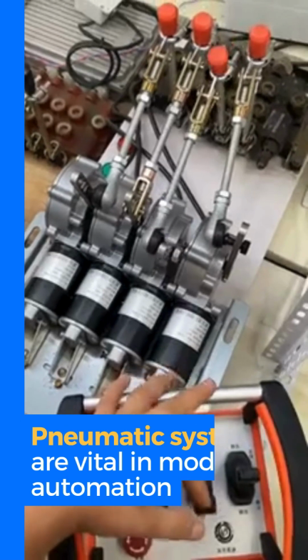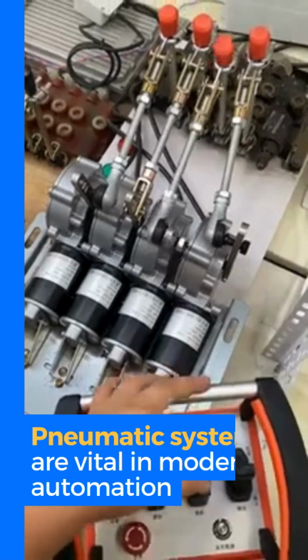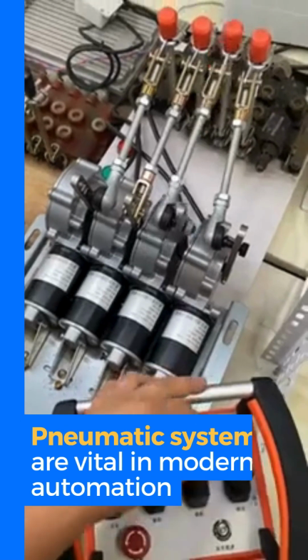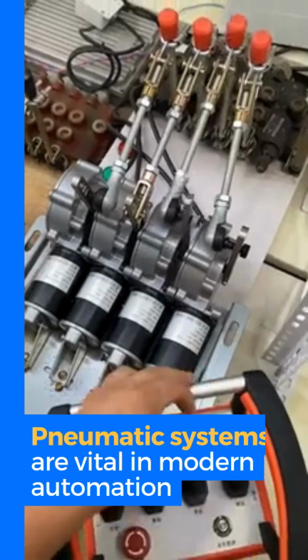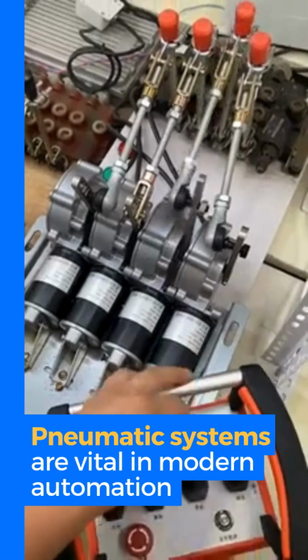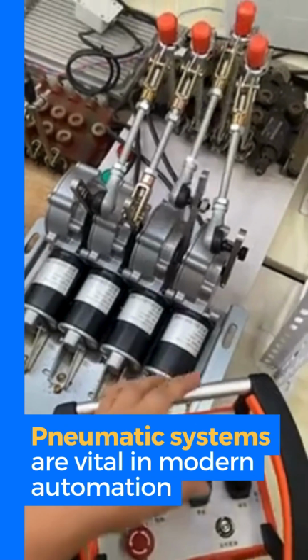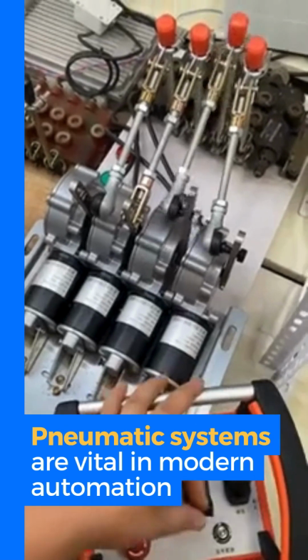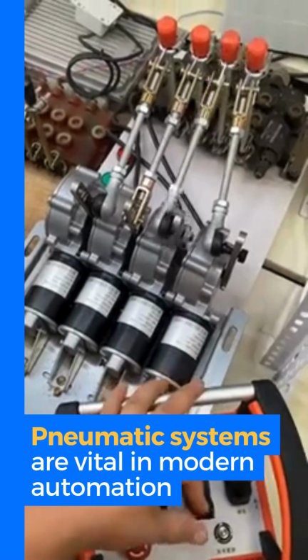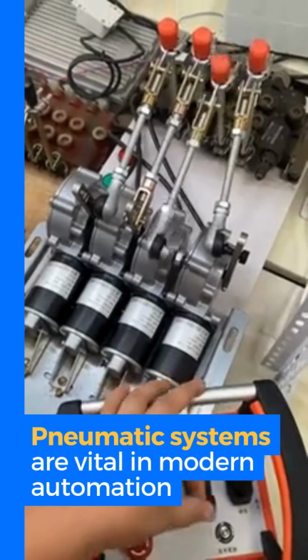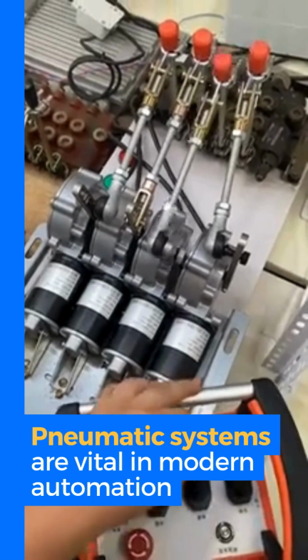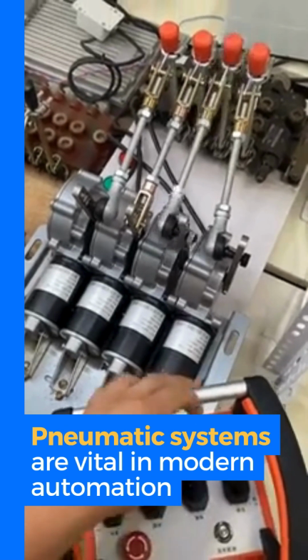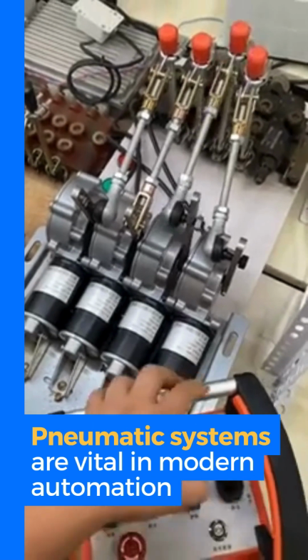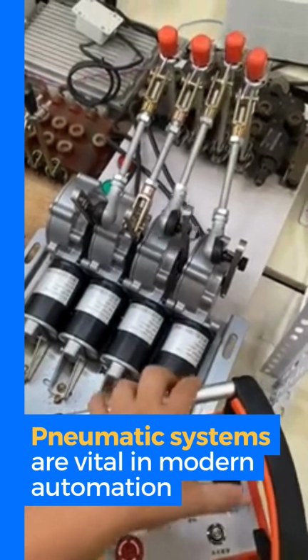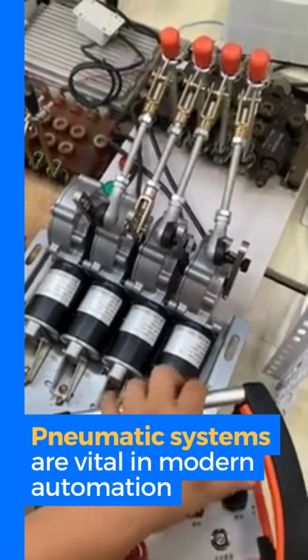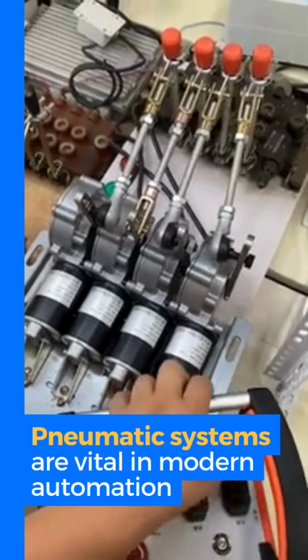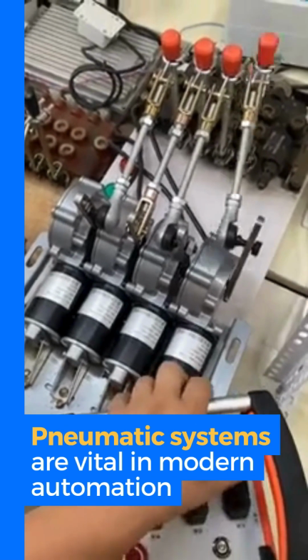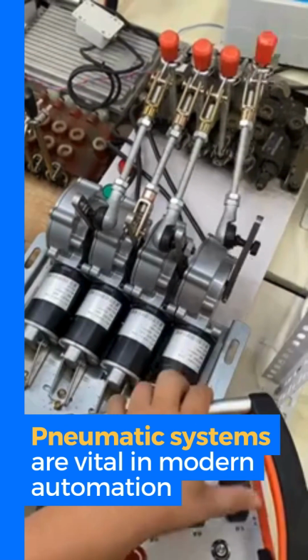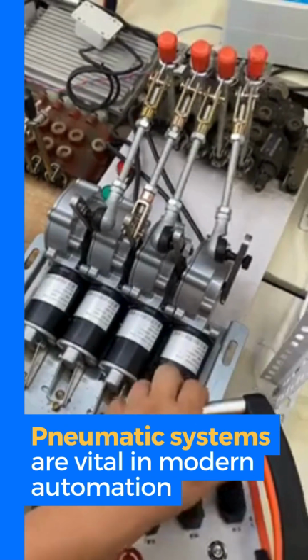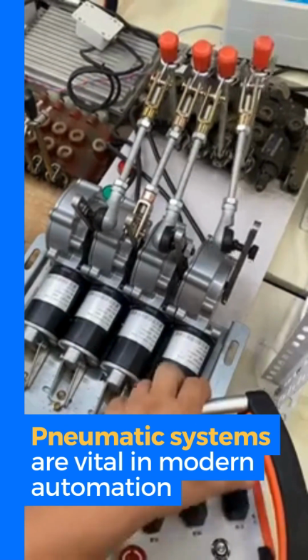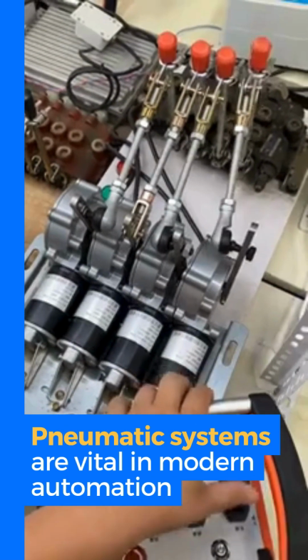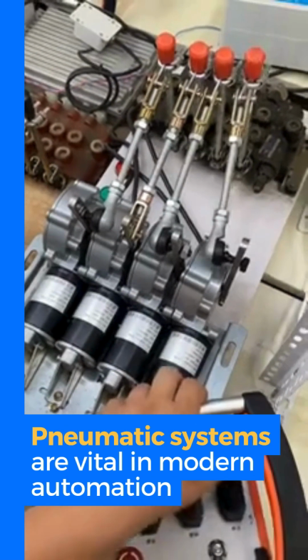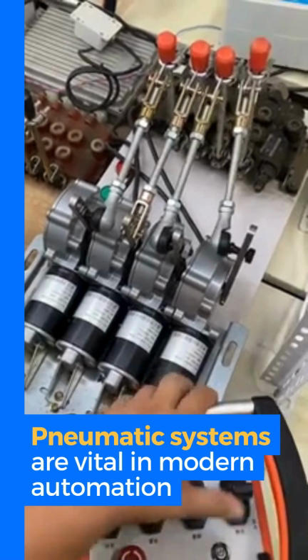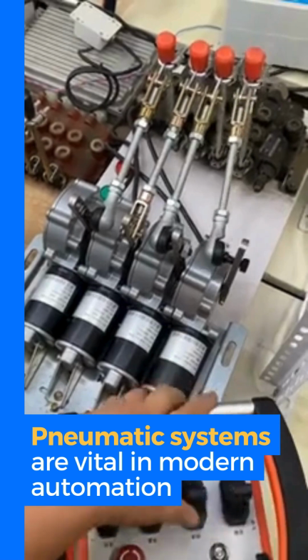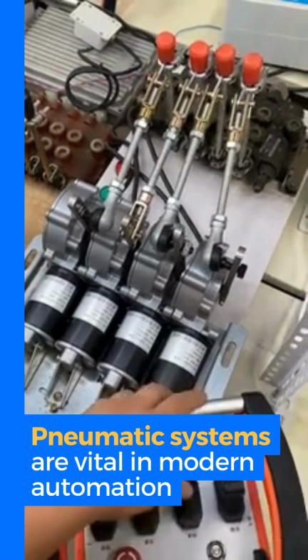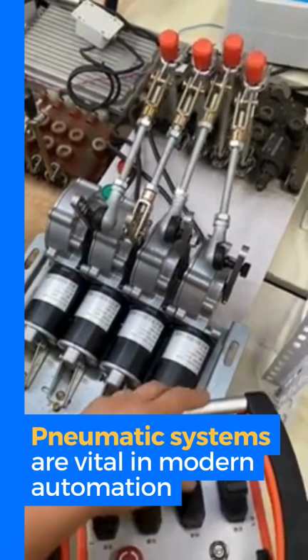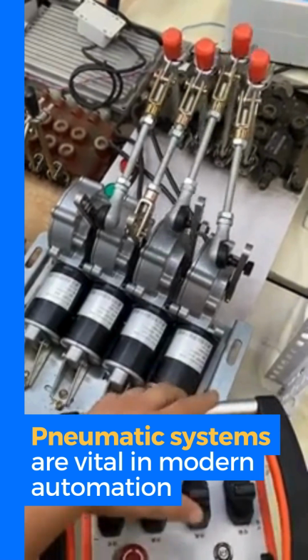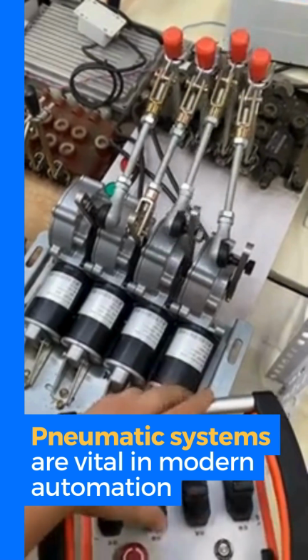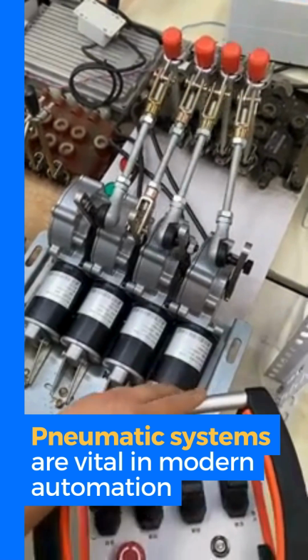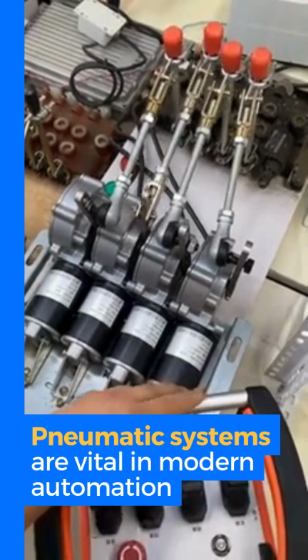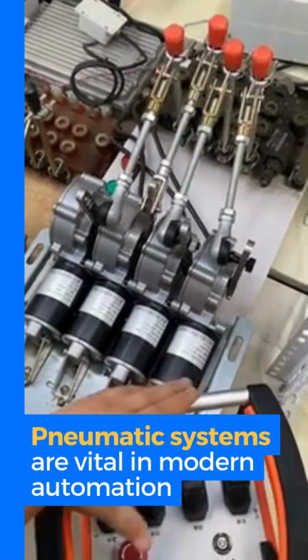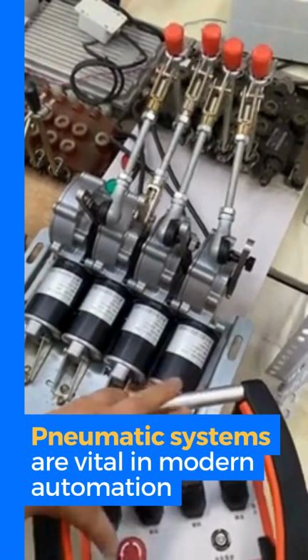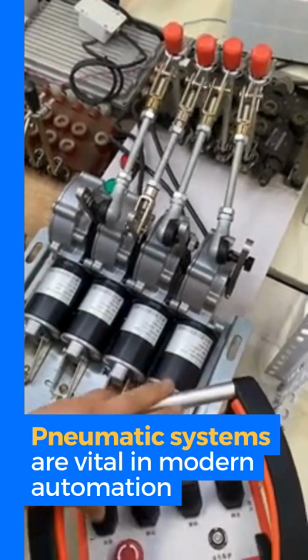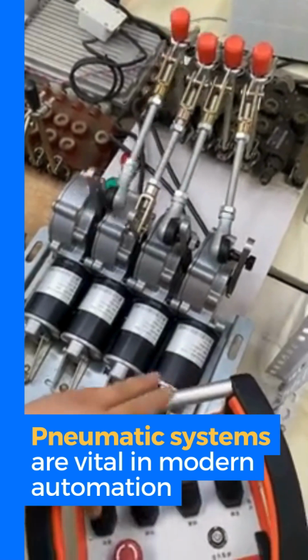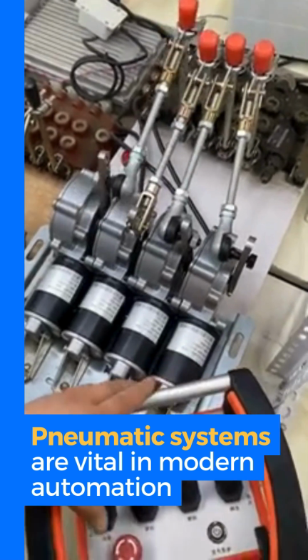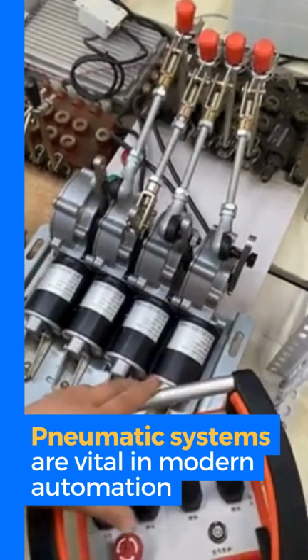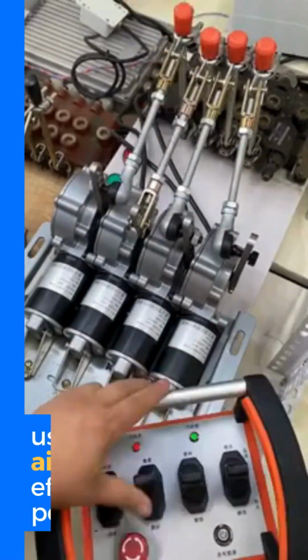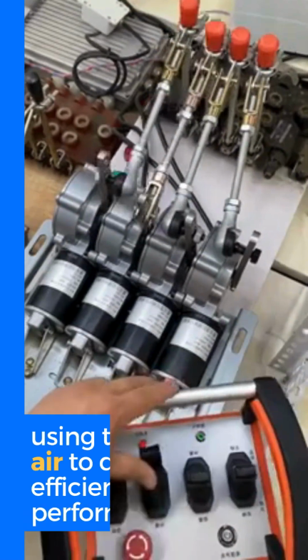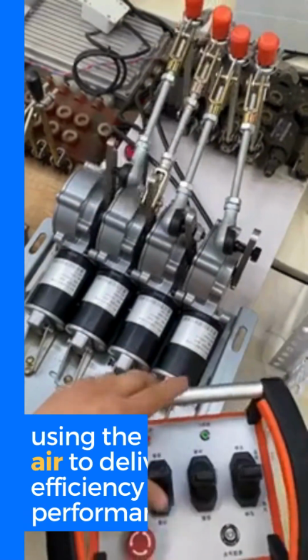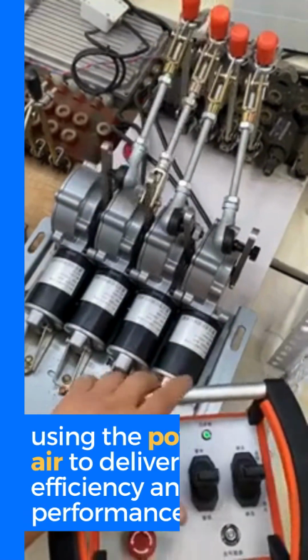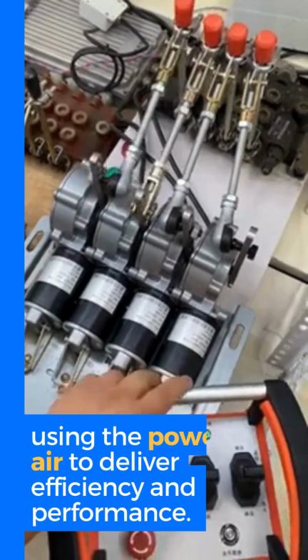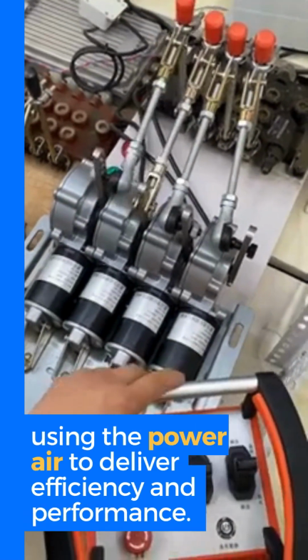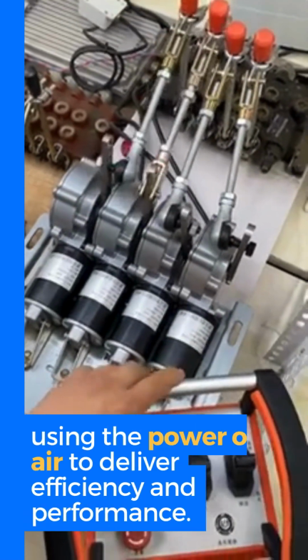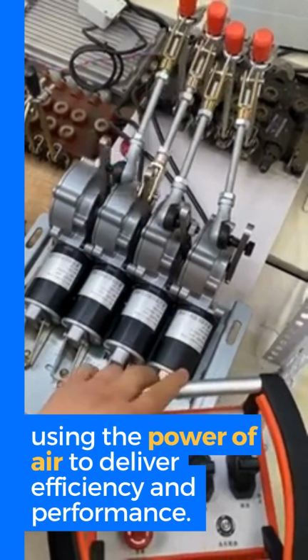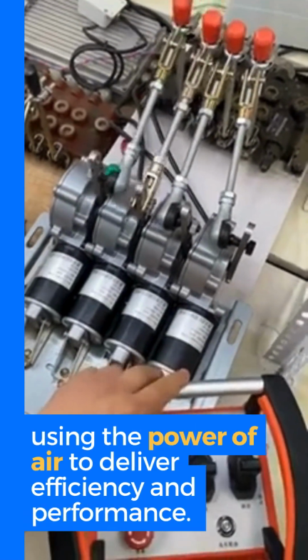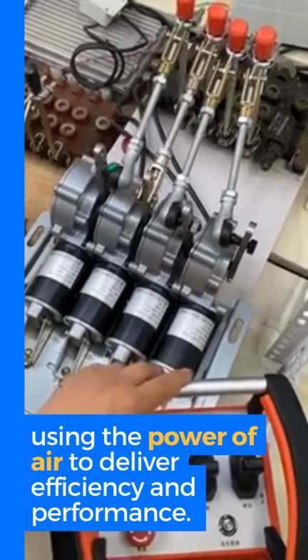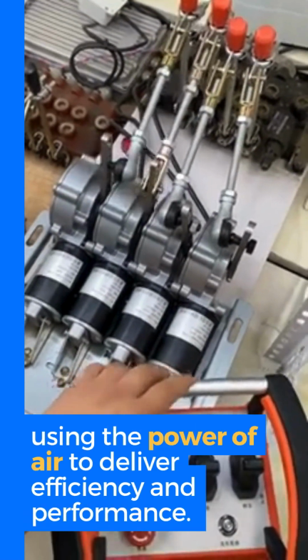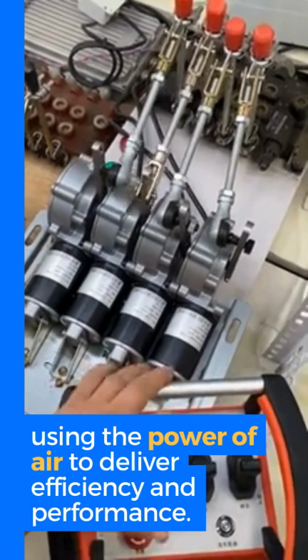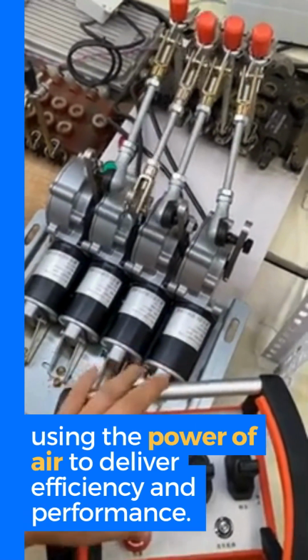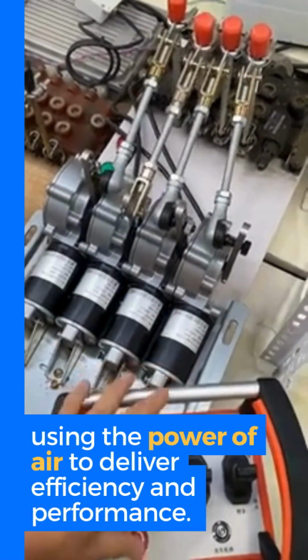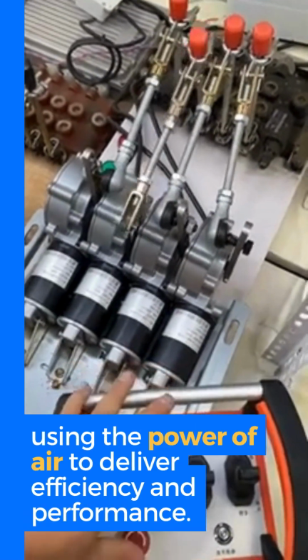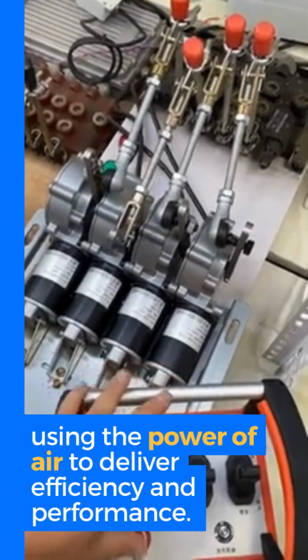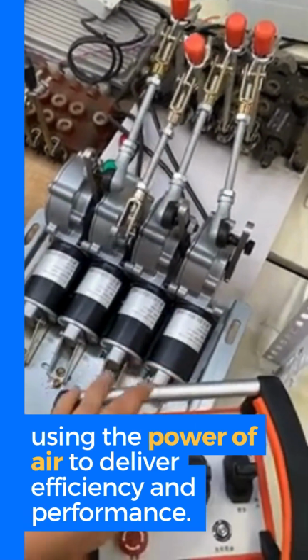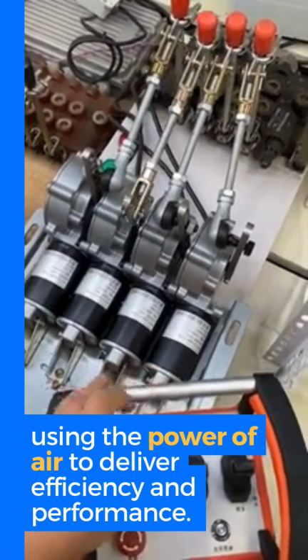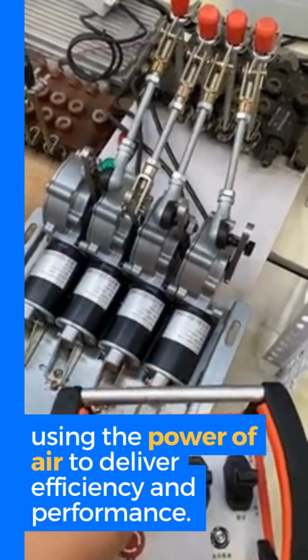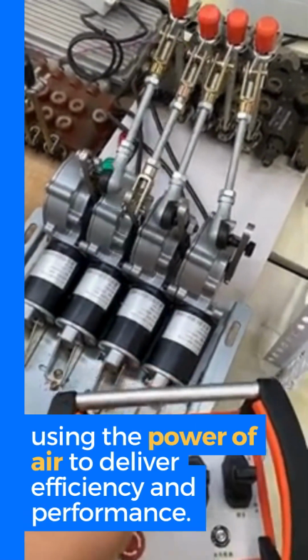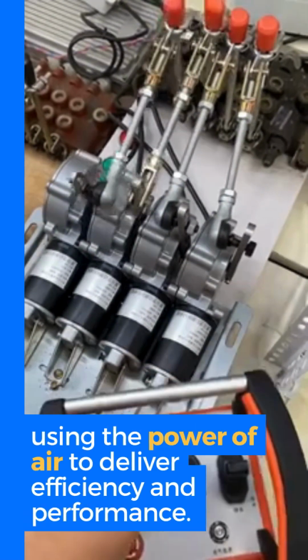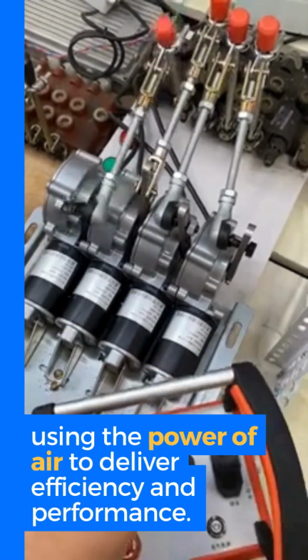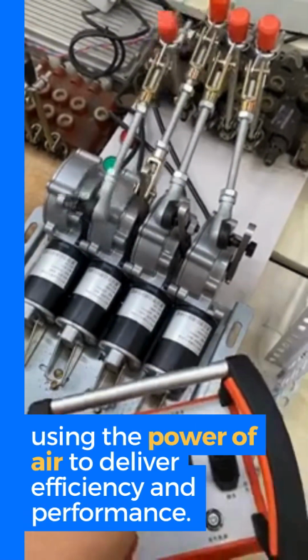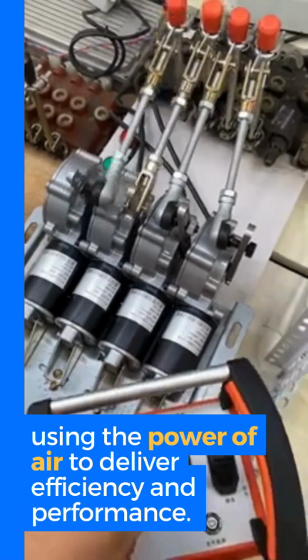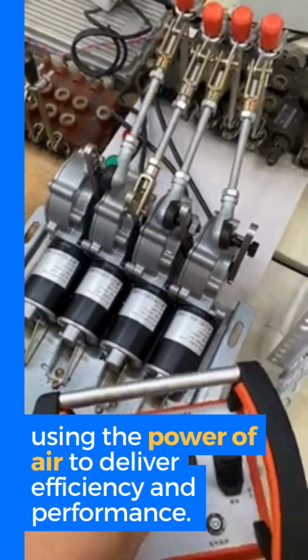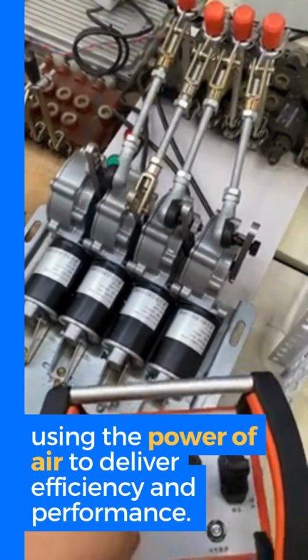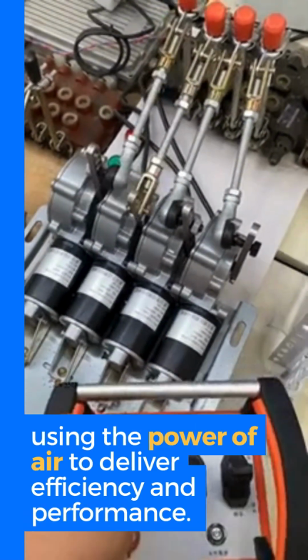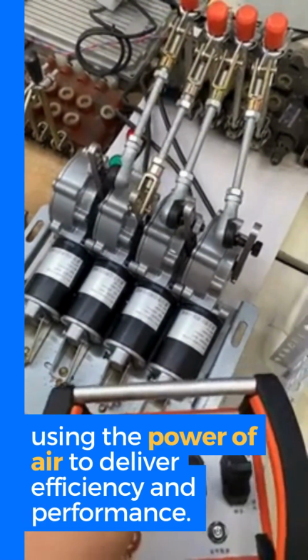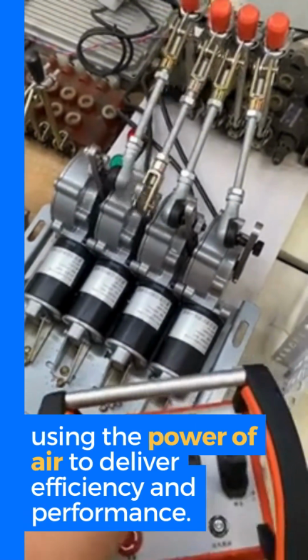Pneumatic systems are vital in modern automation, using the power of air to deliver efficiency and performance.